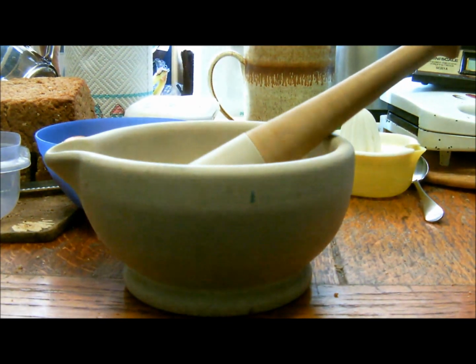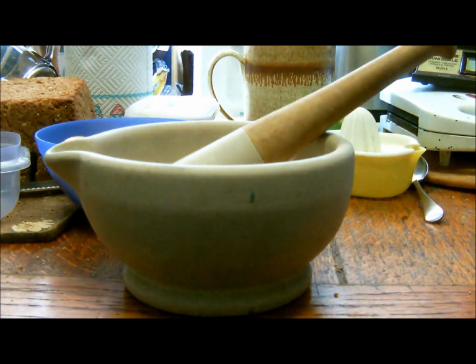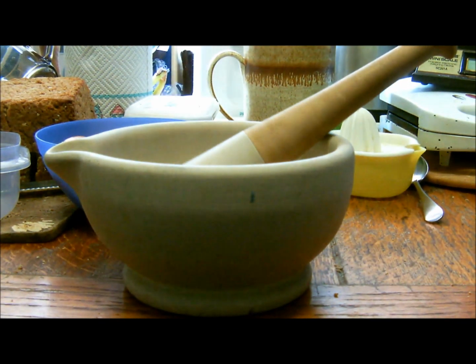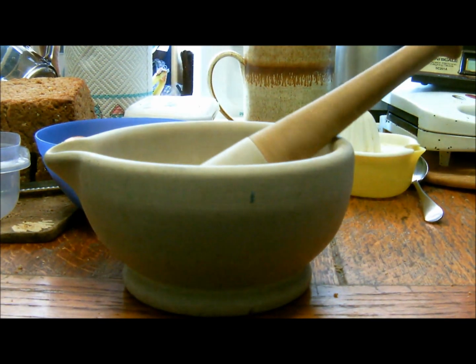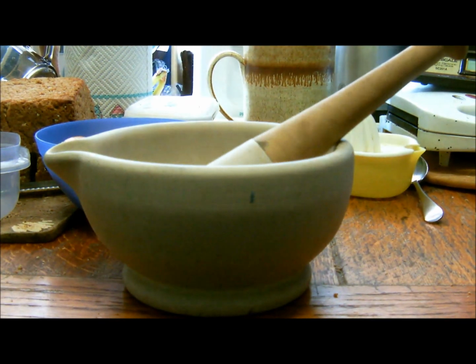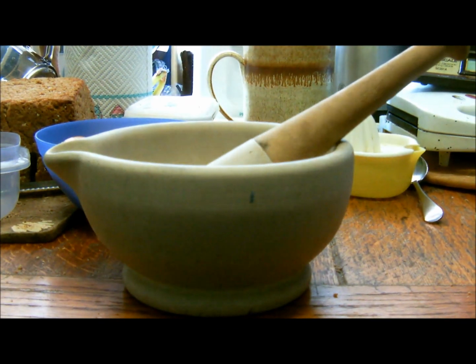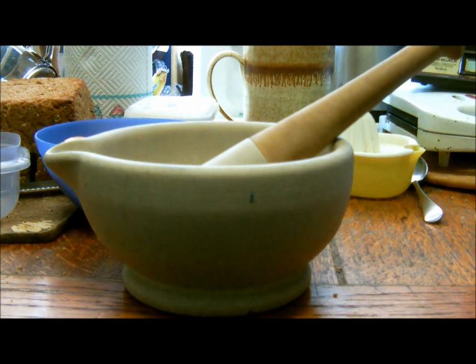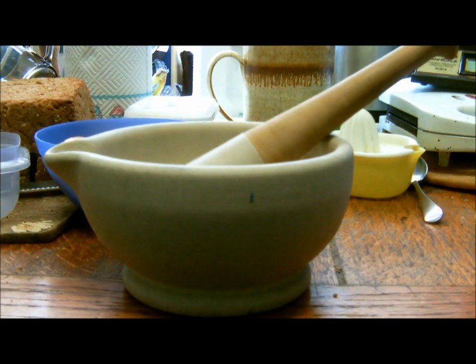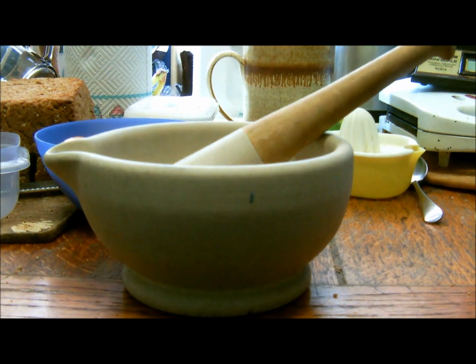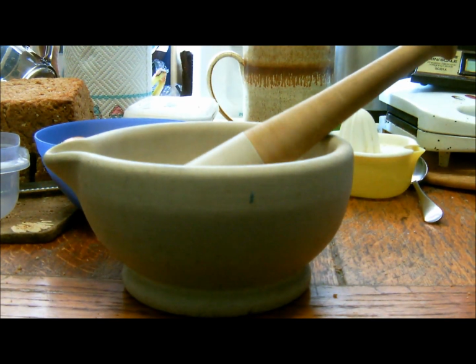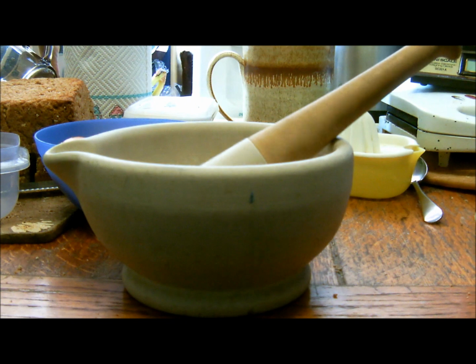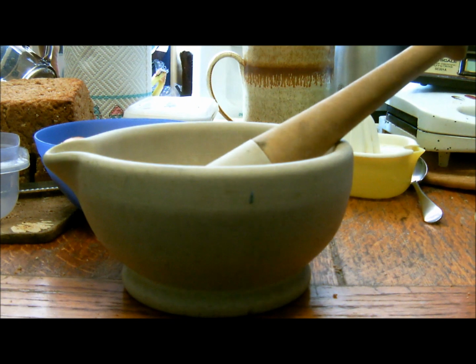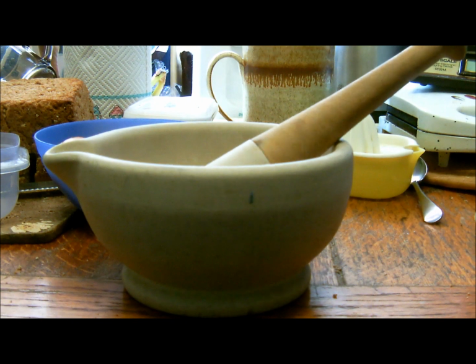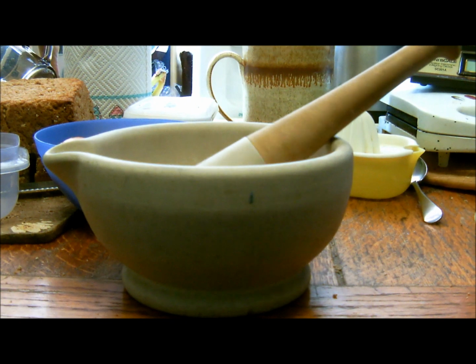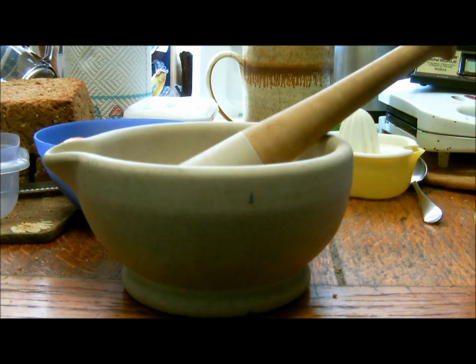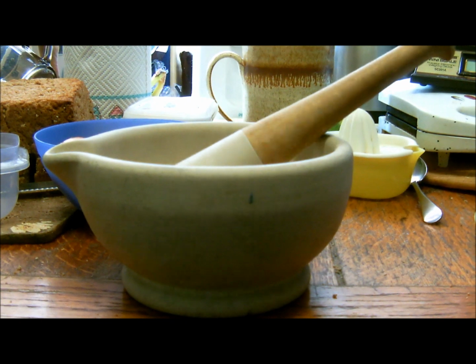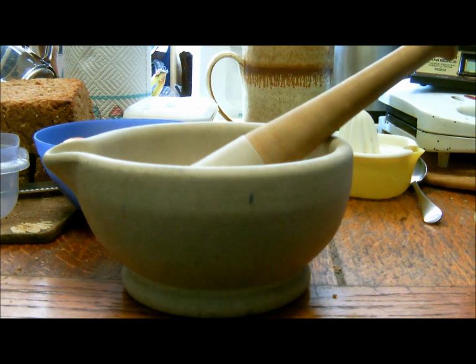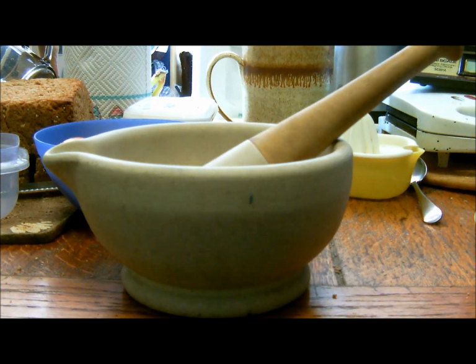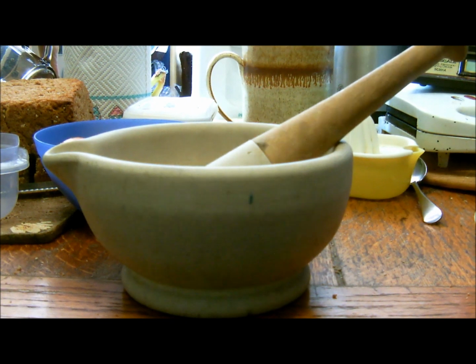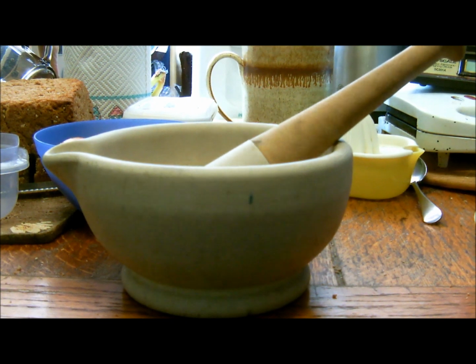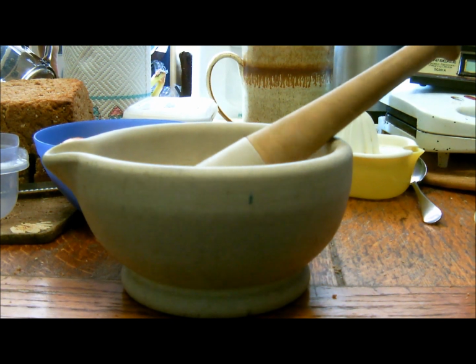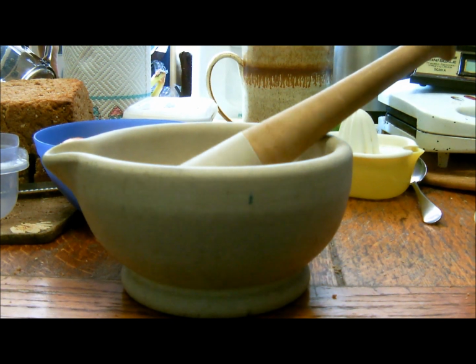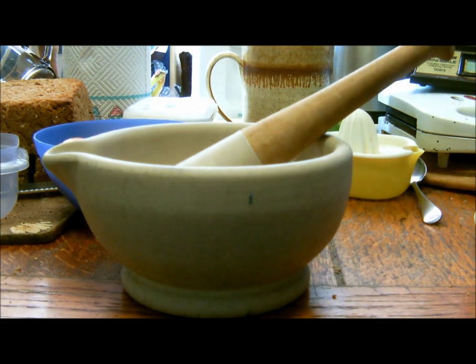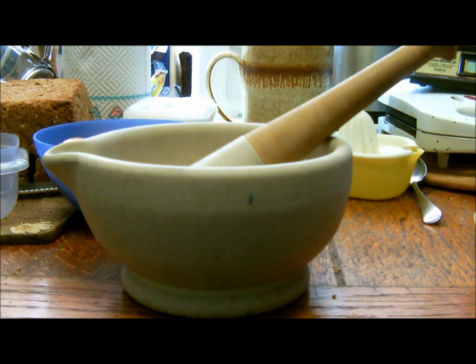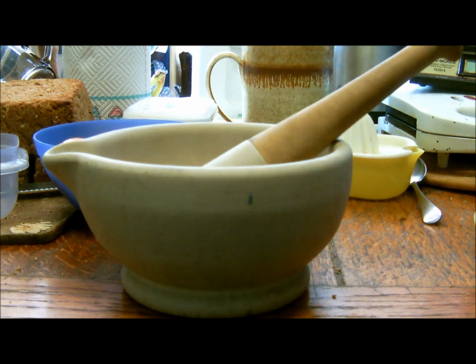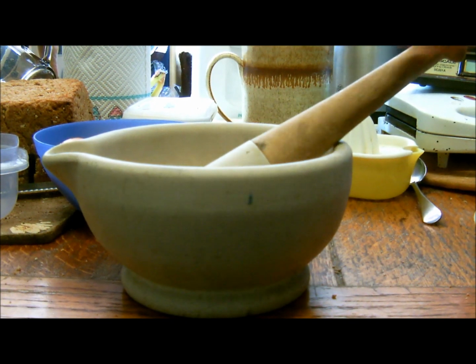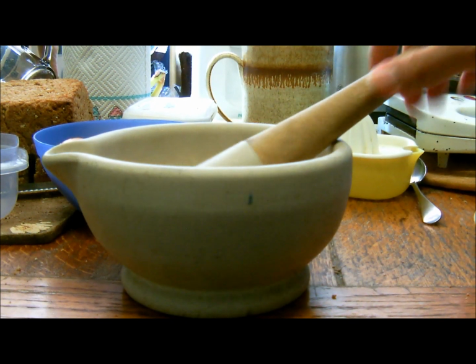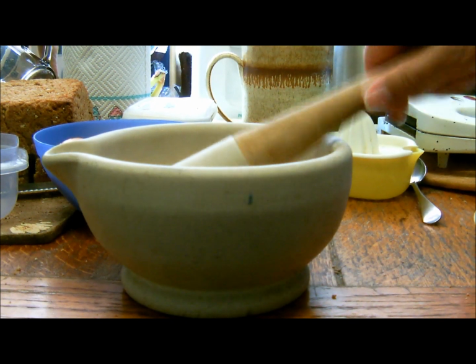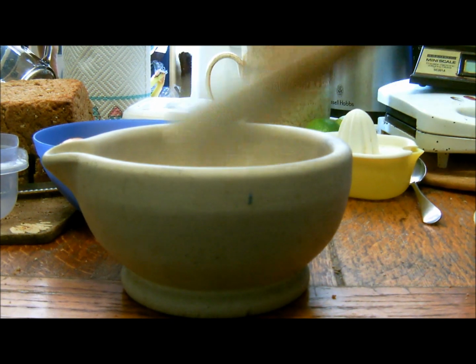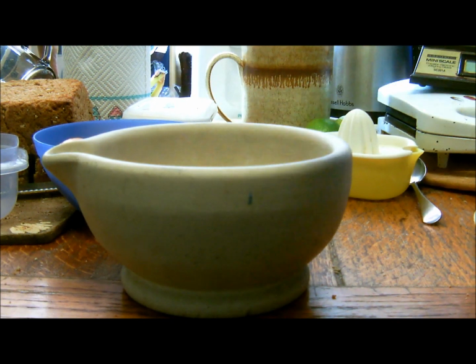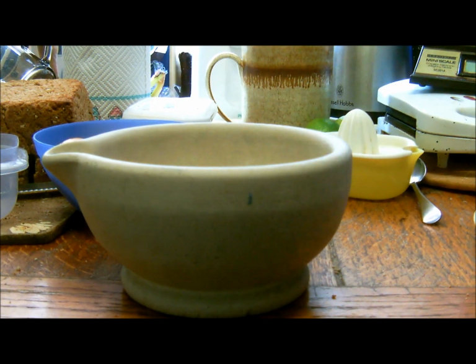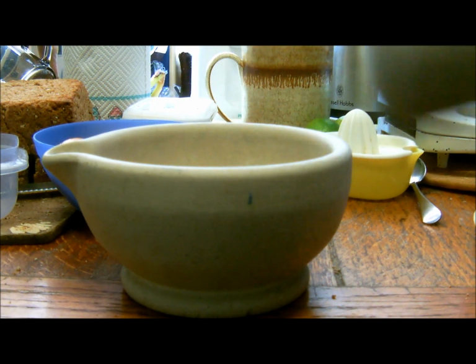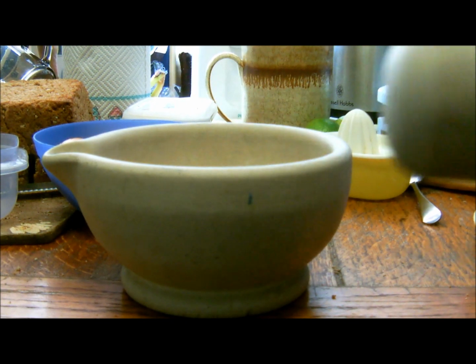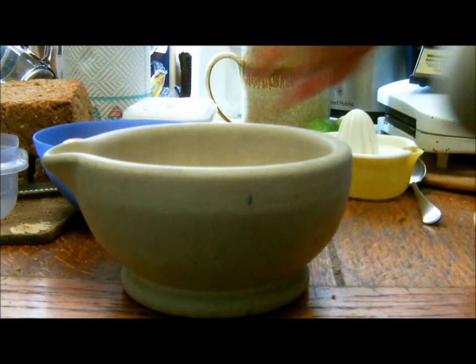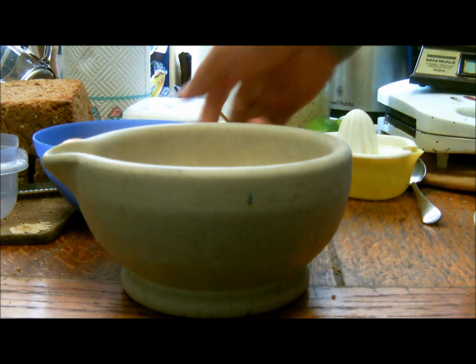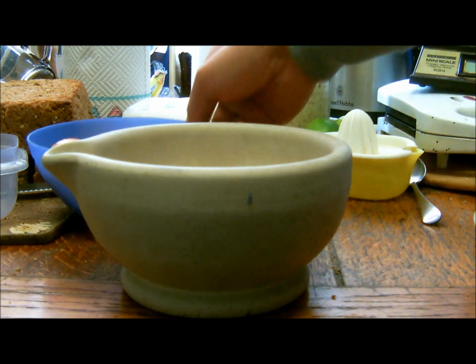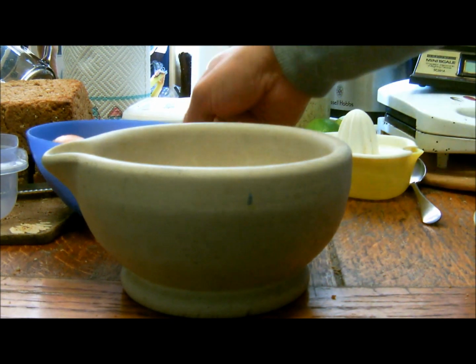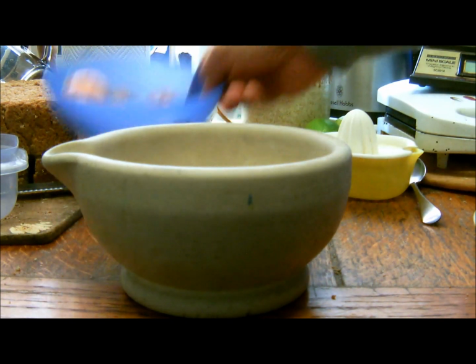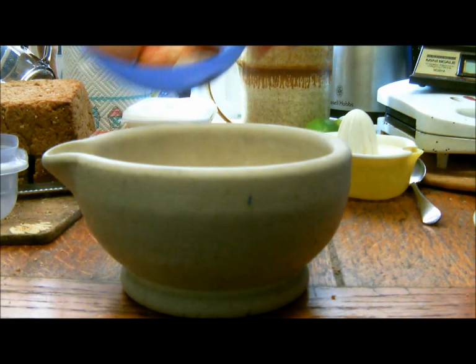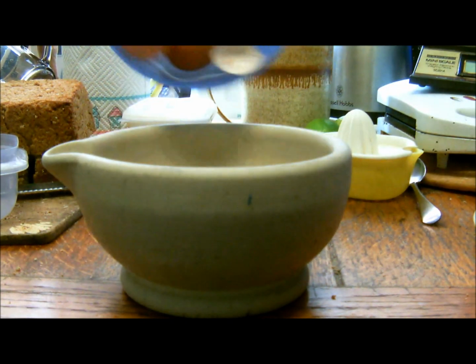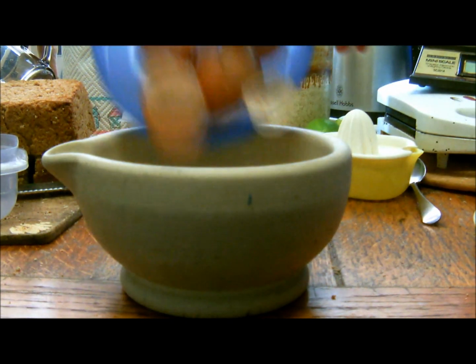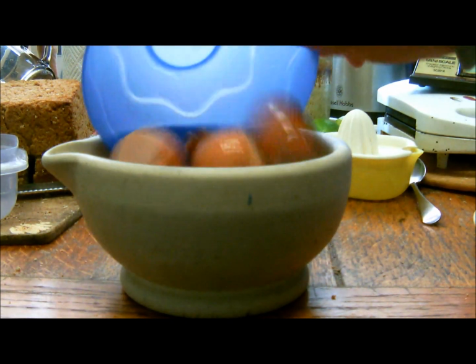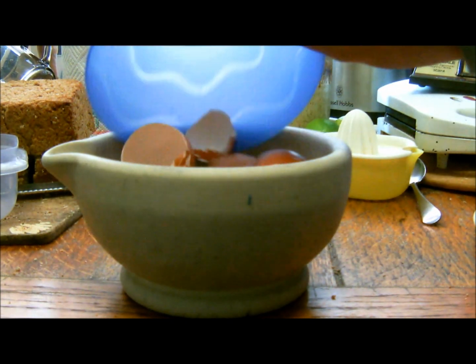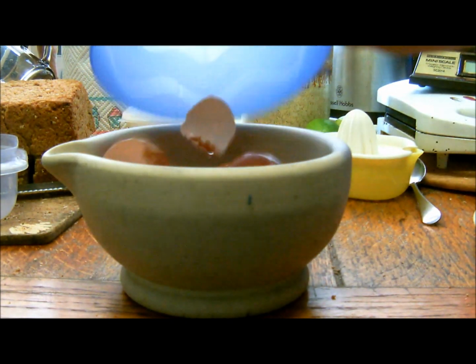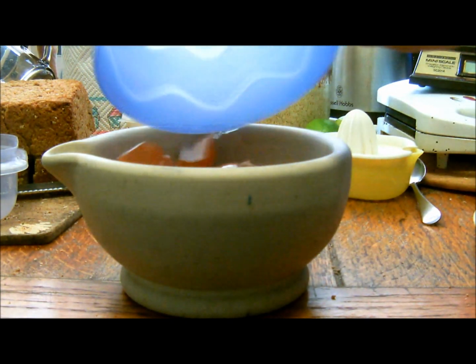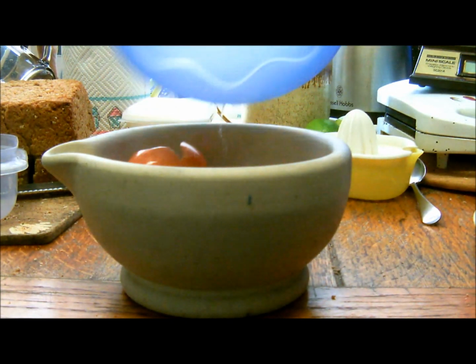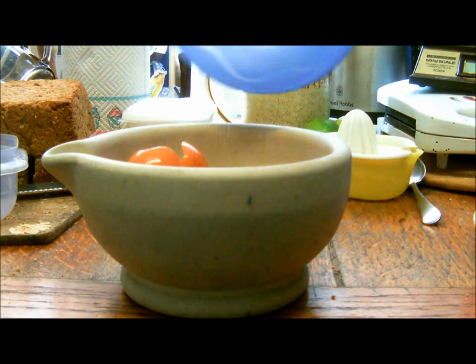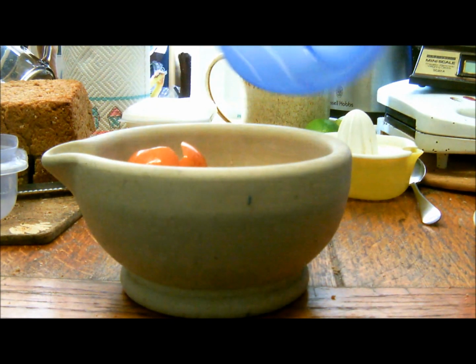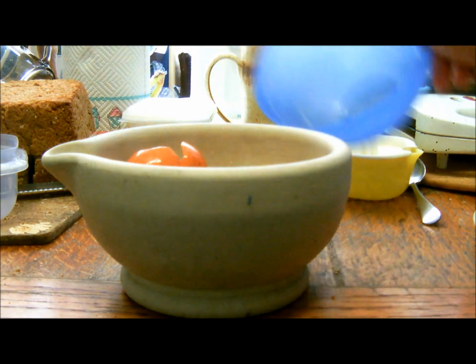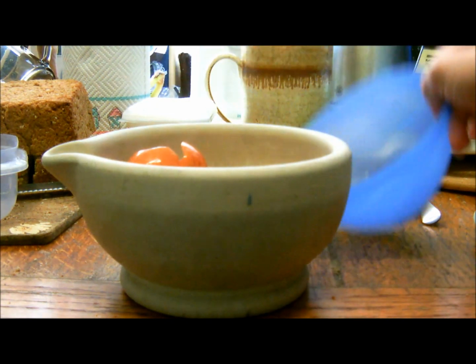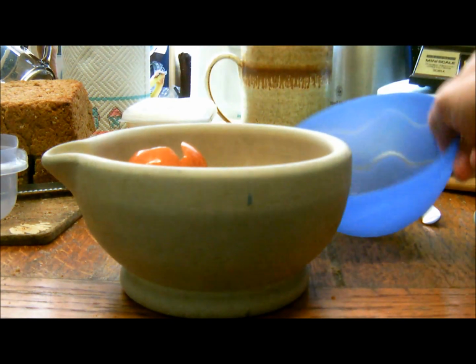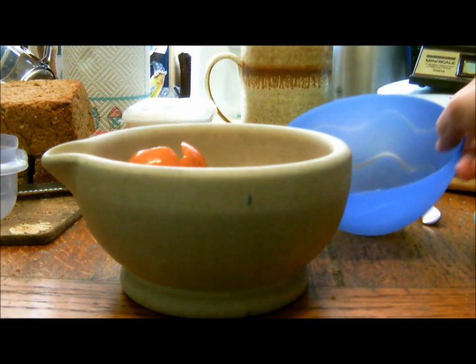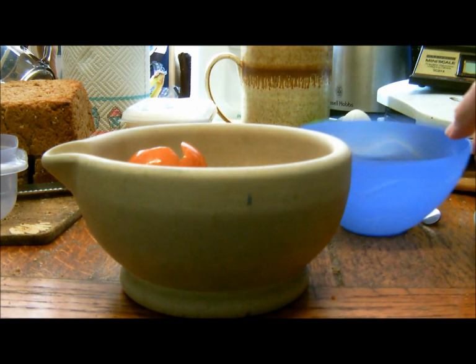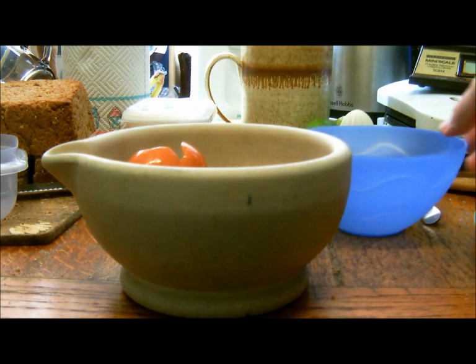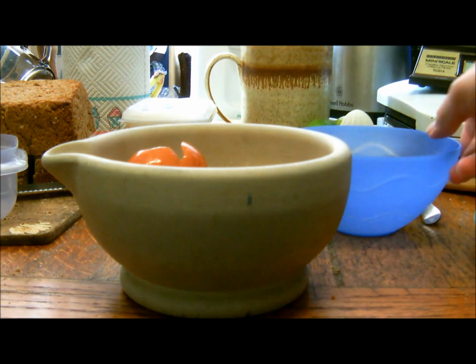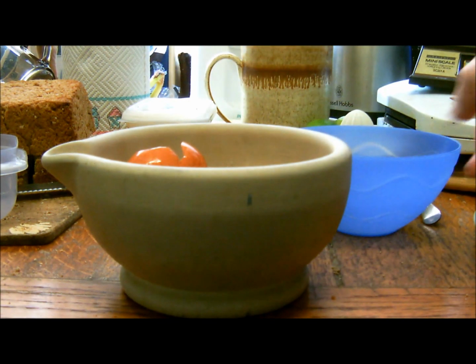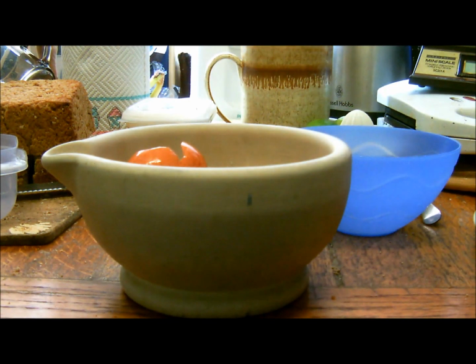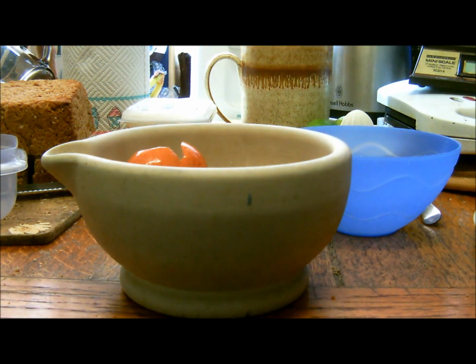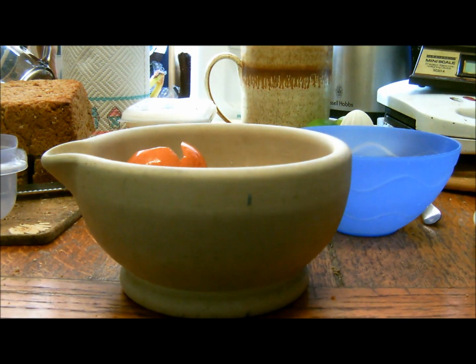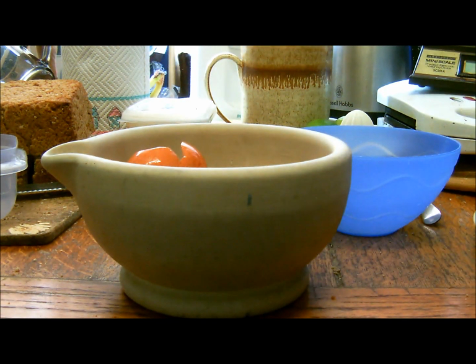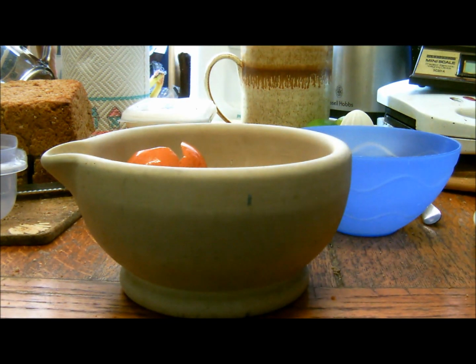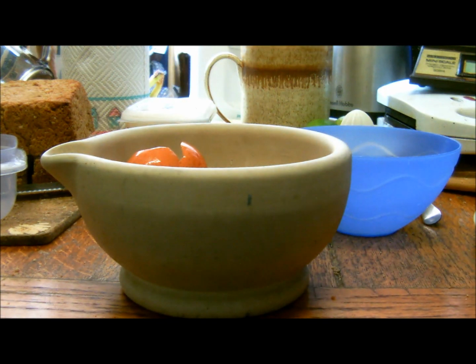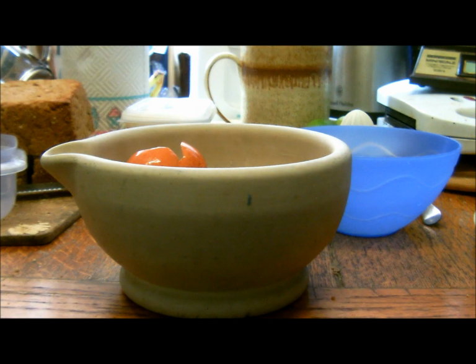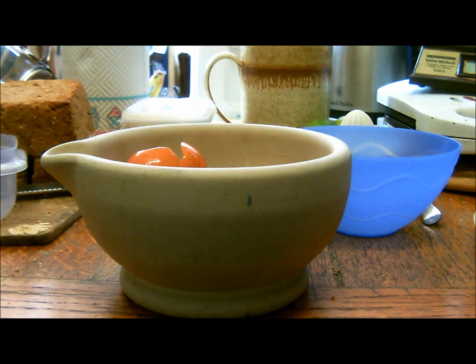Rather, use one of these. Put them in there and crush them.